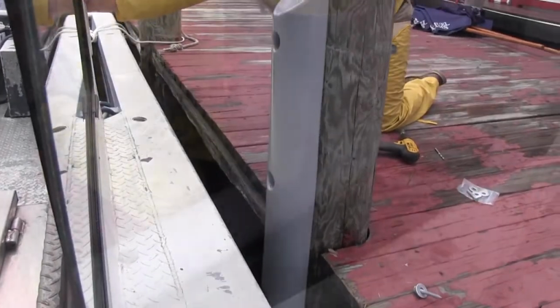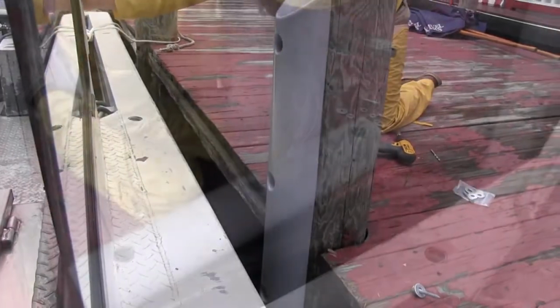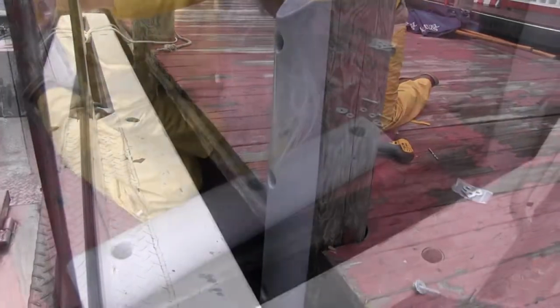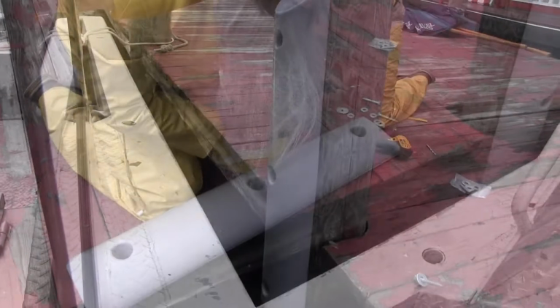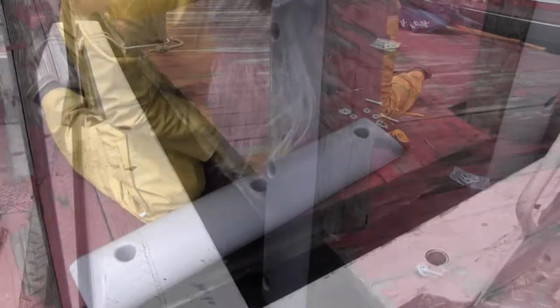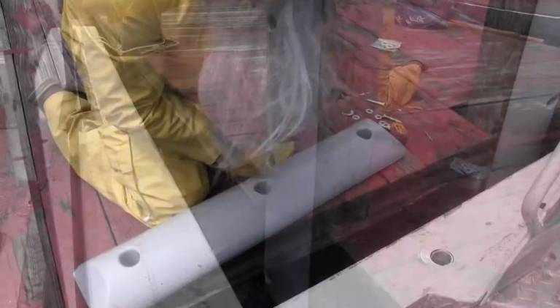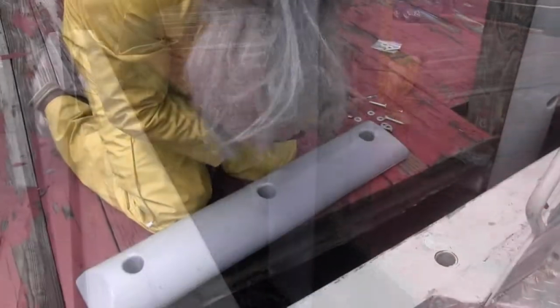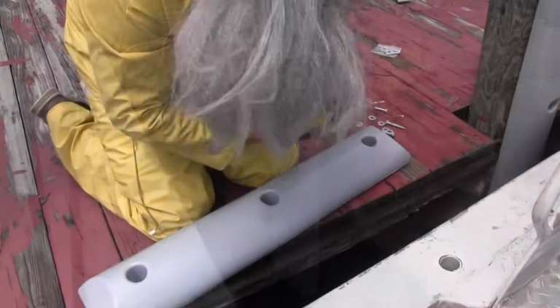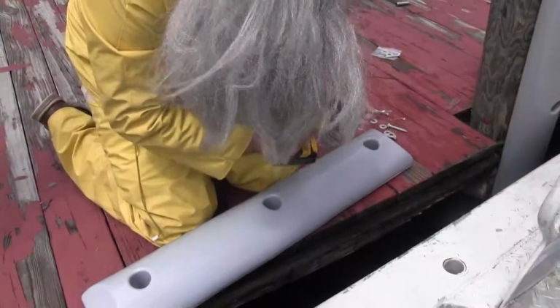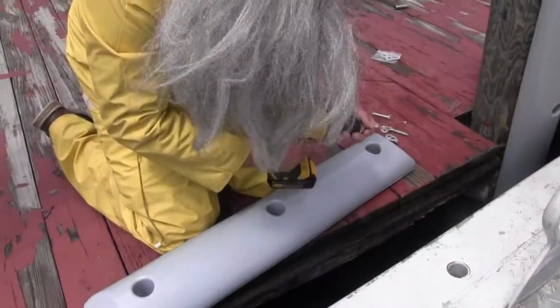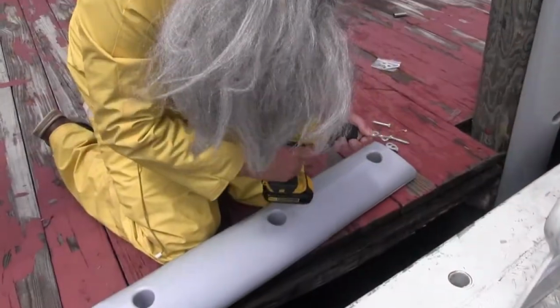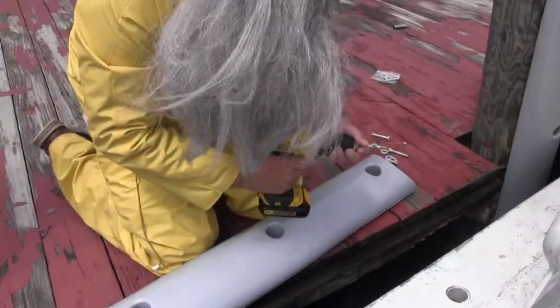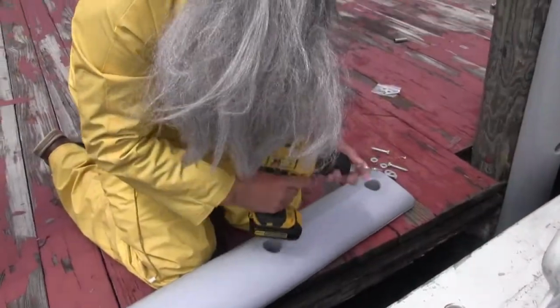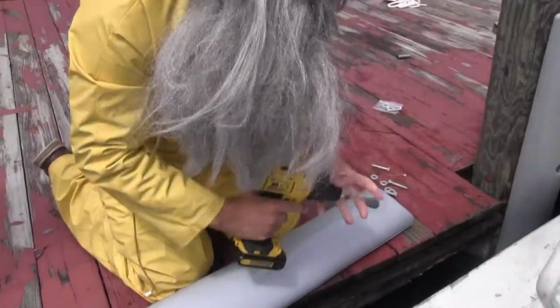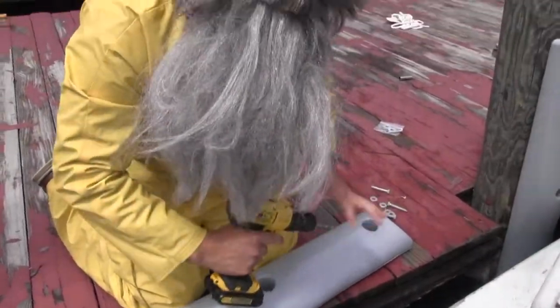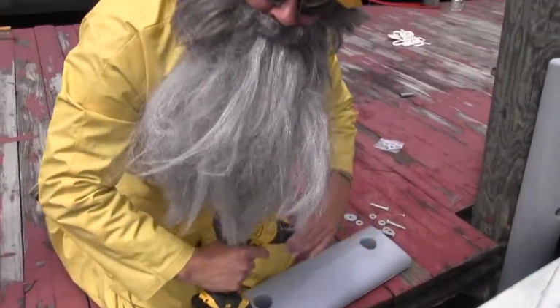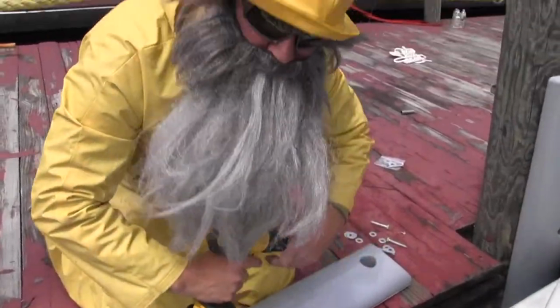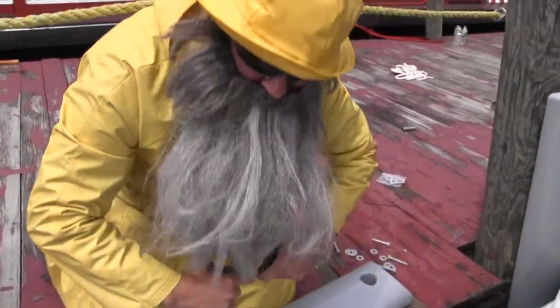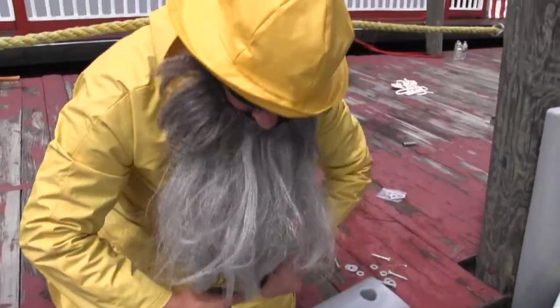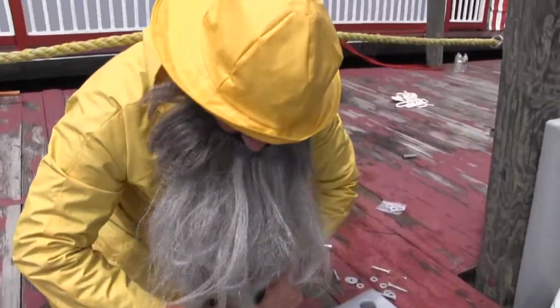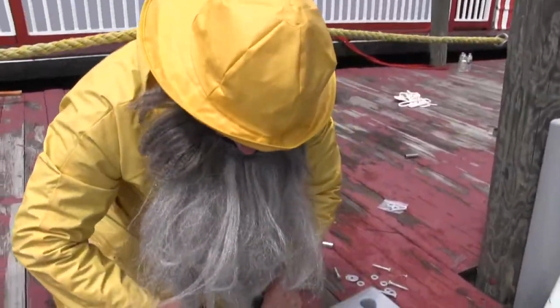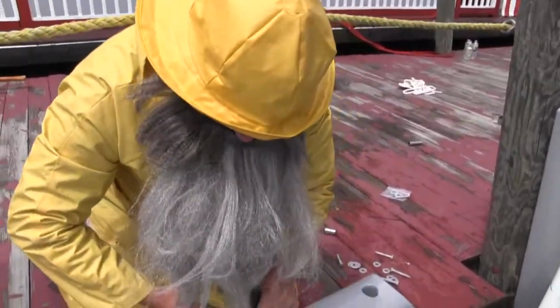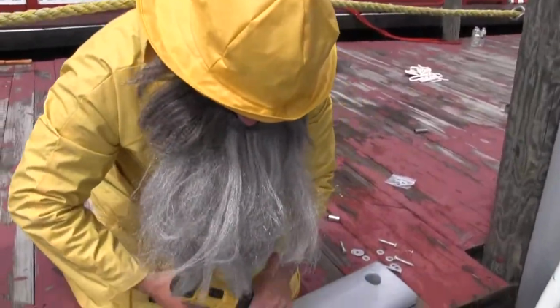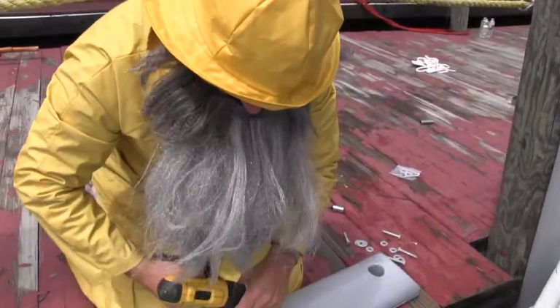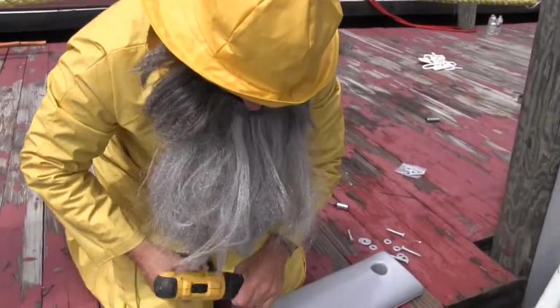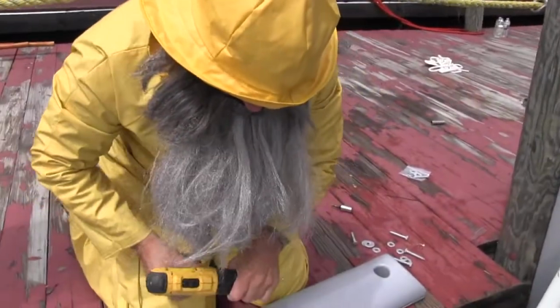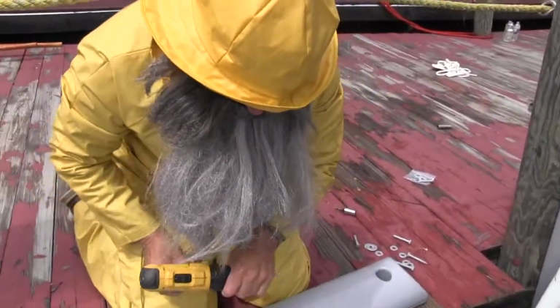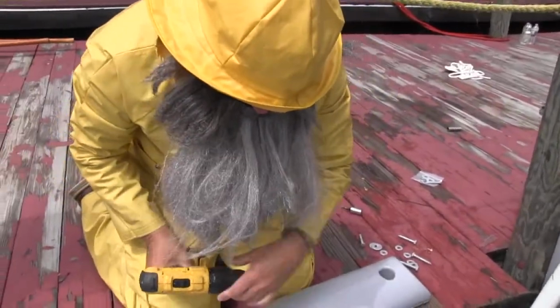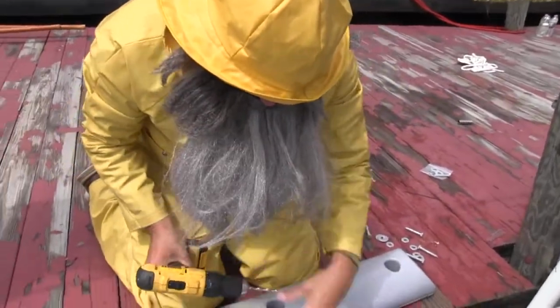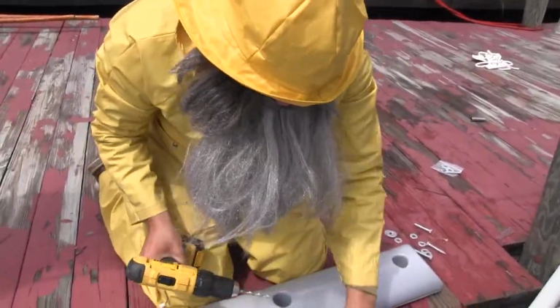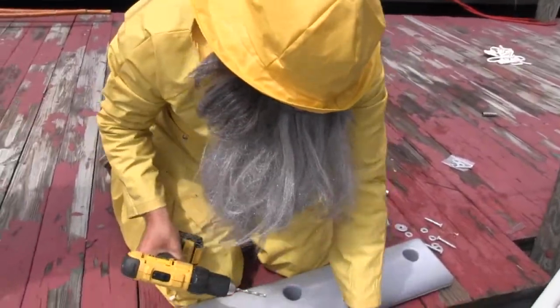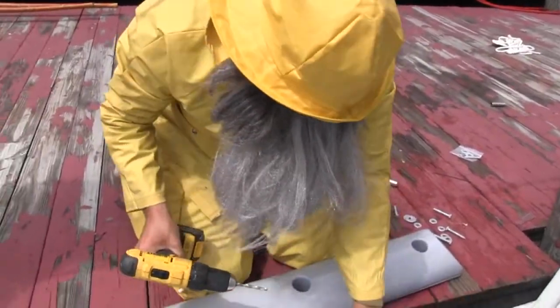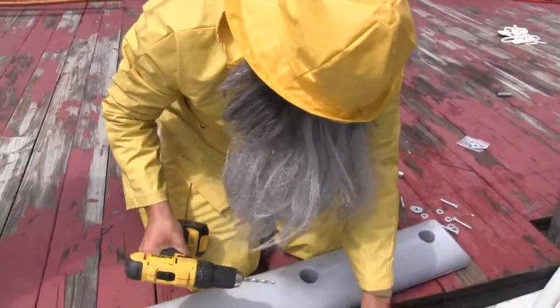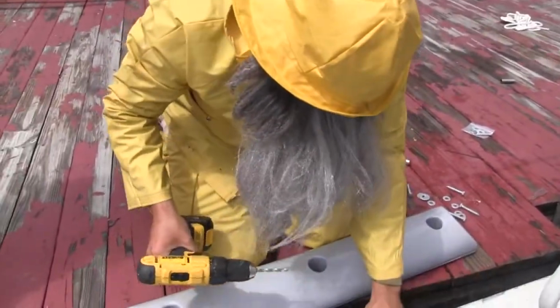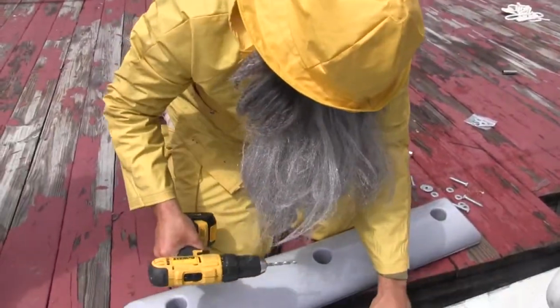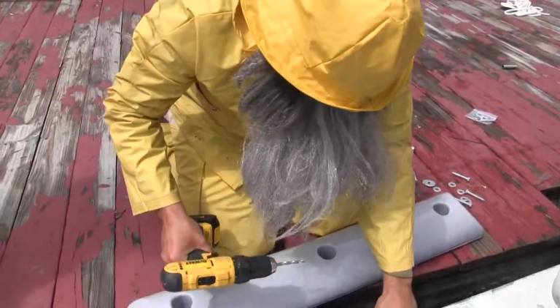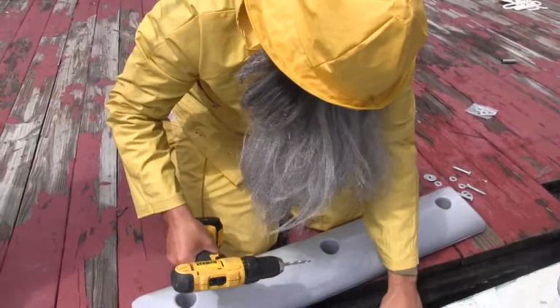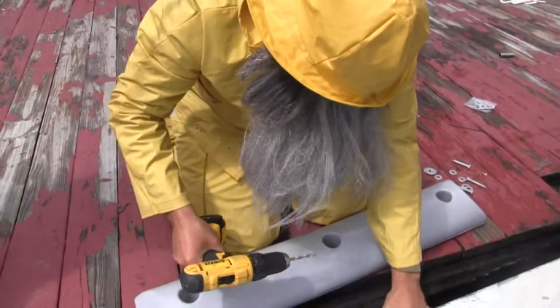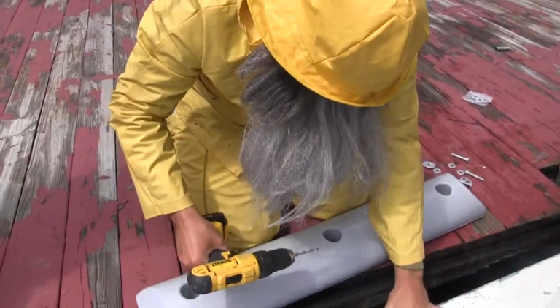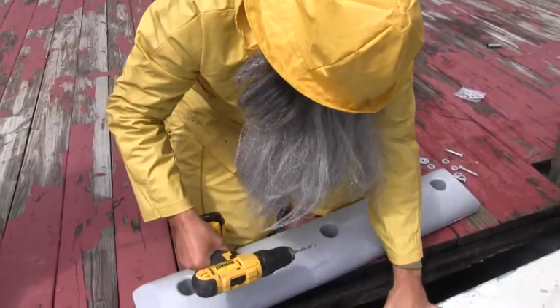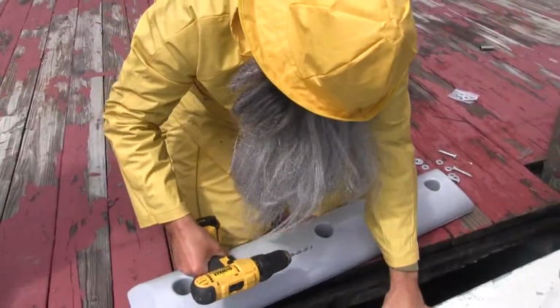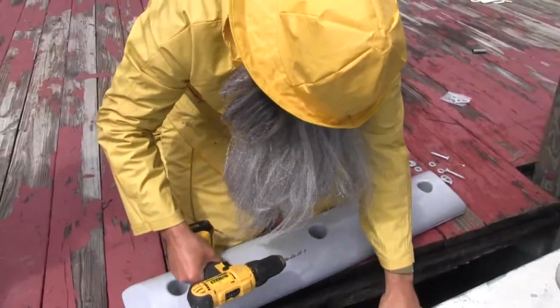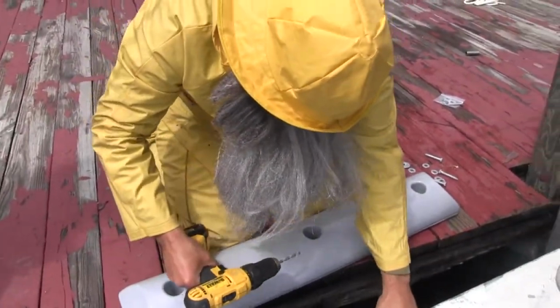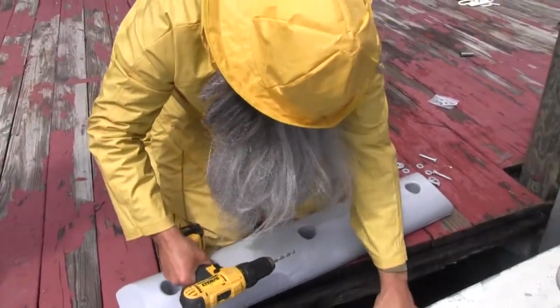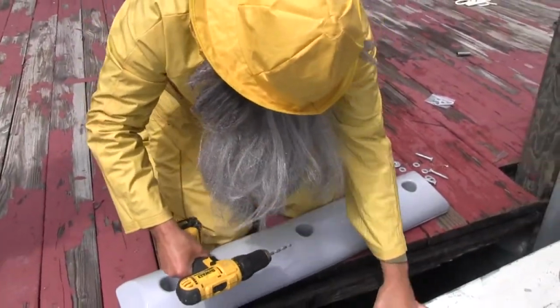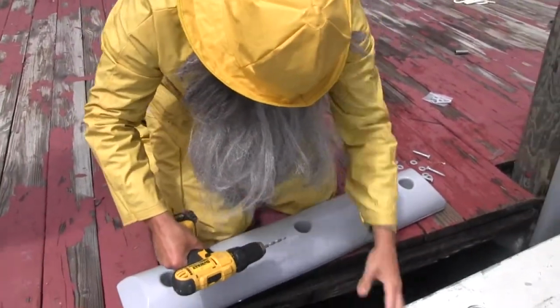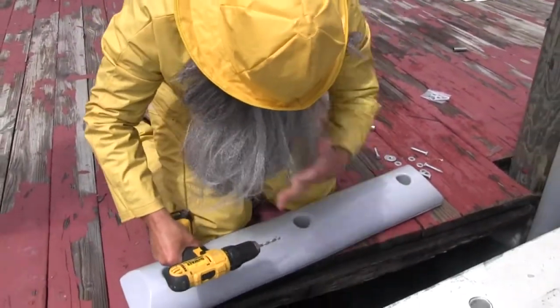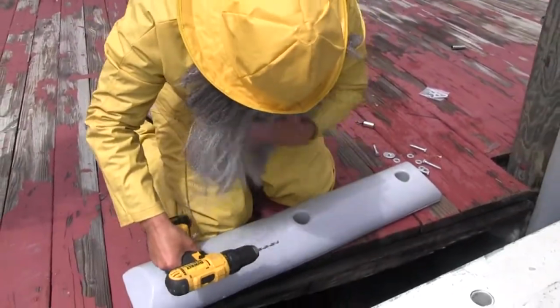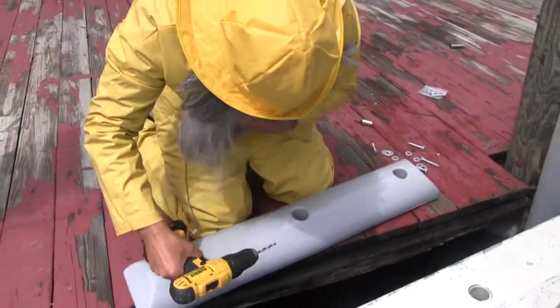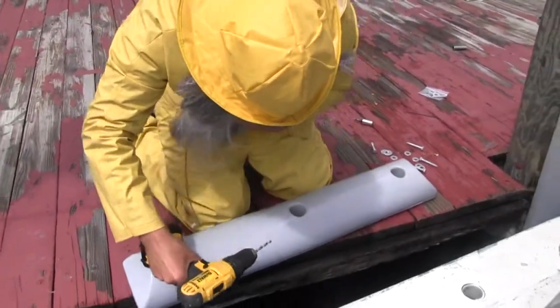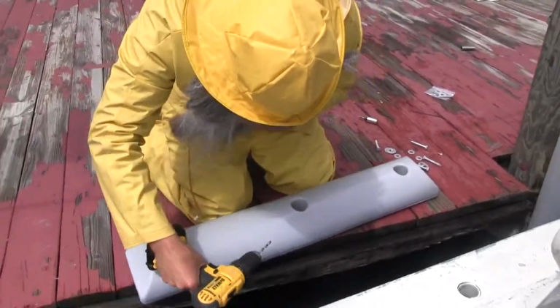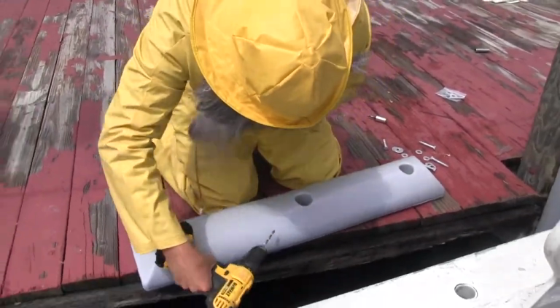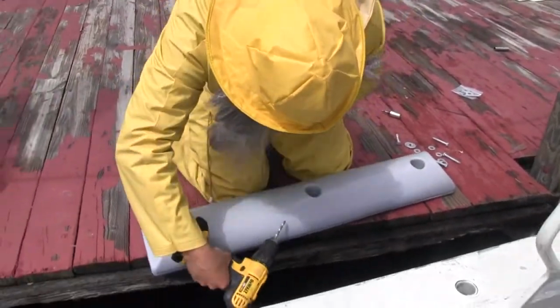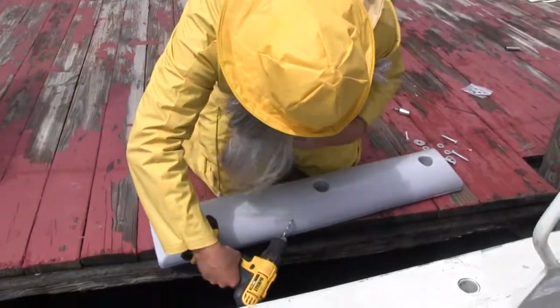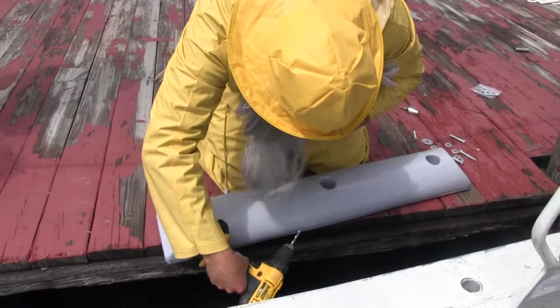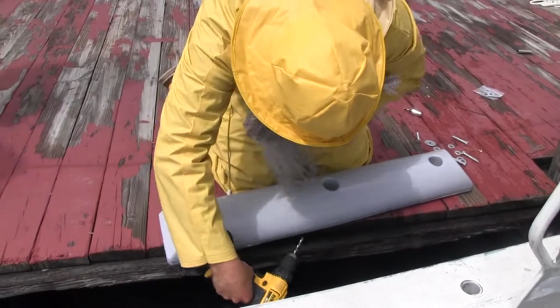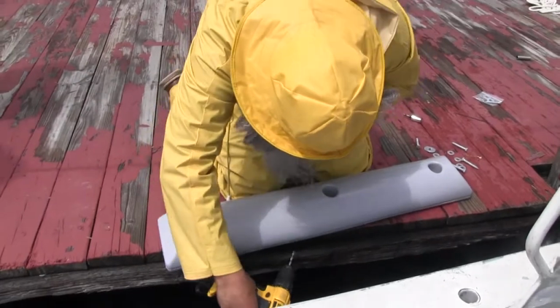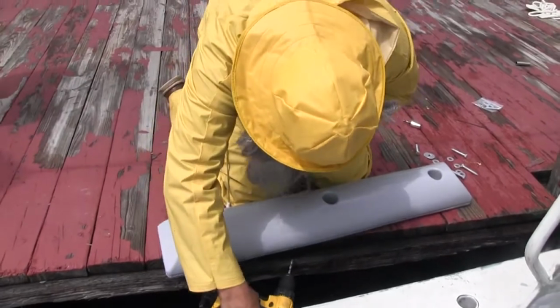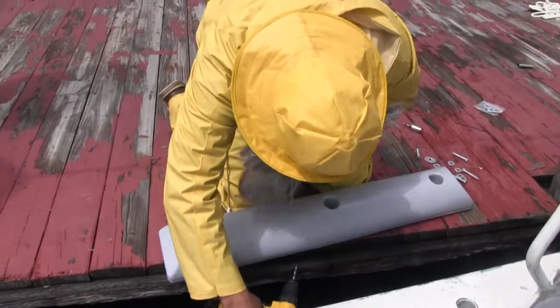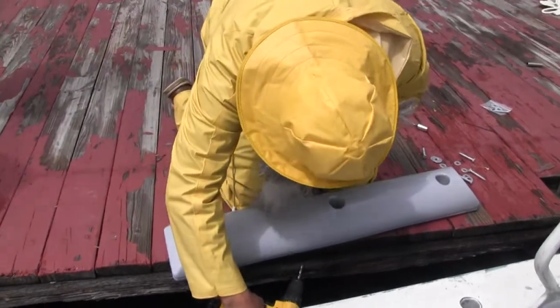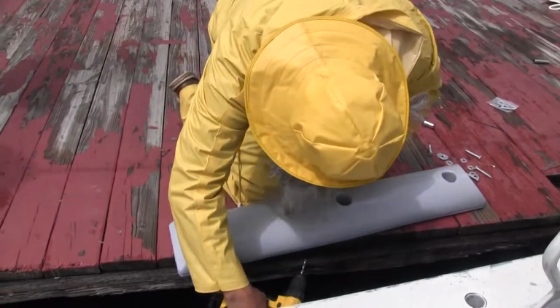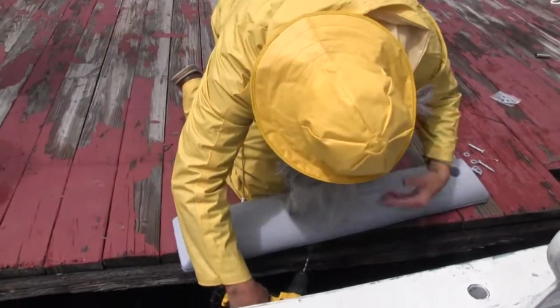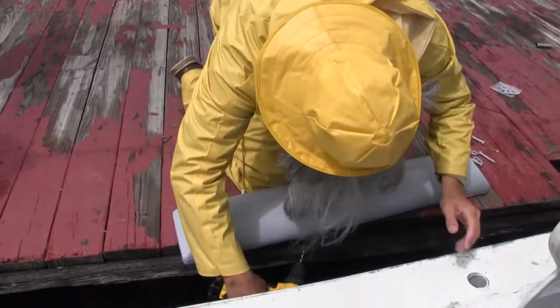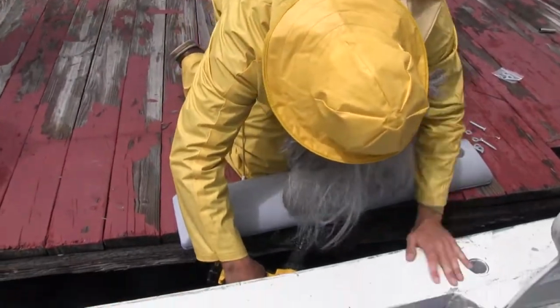I like to get started by mounting the middle one first. Come in here and drill yourself a little hole.